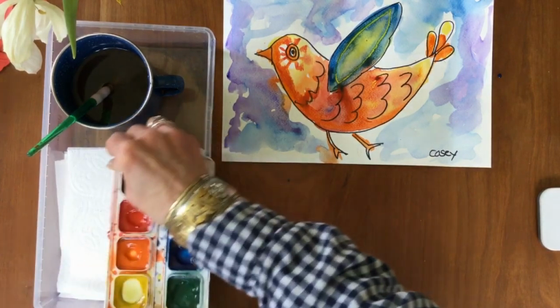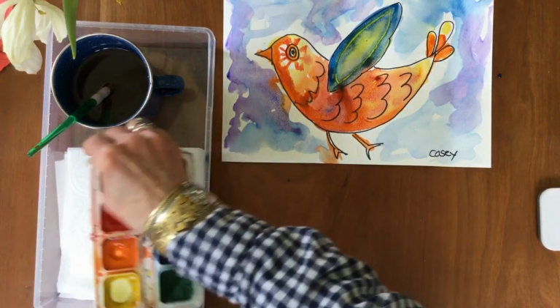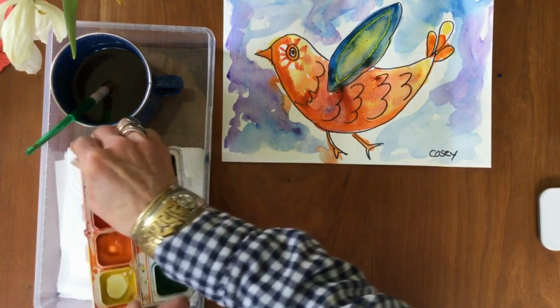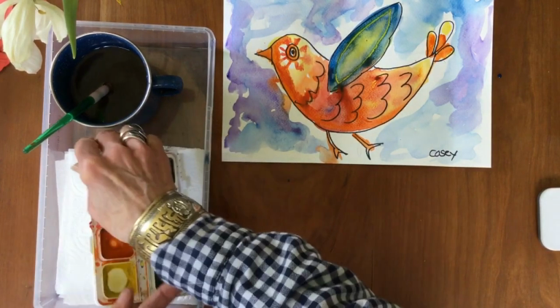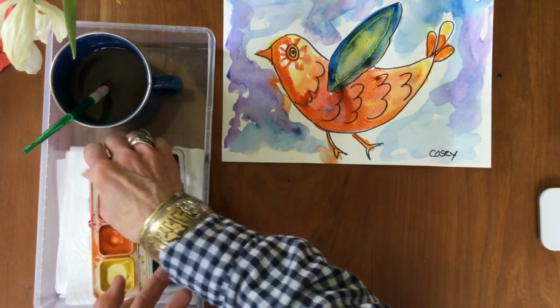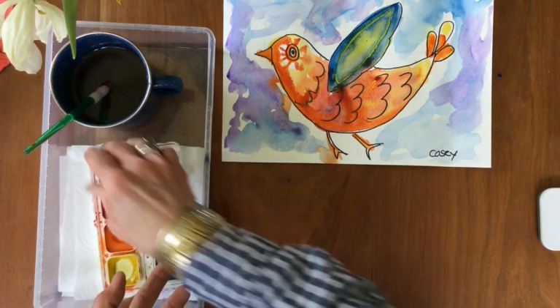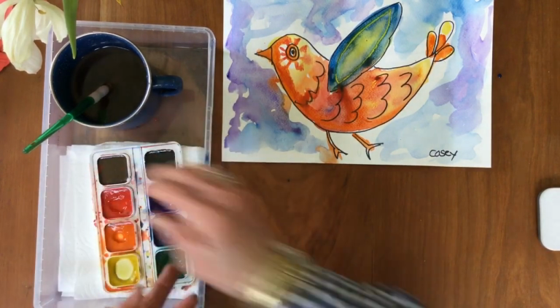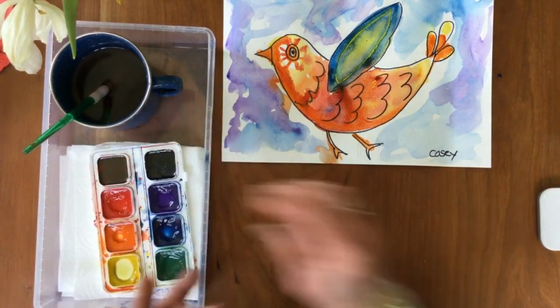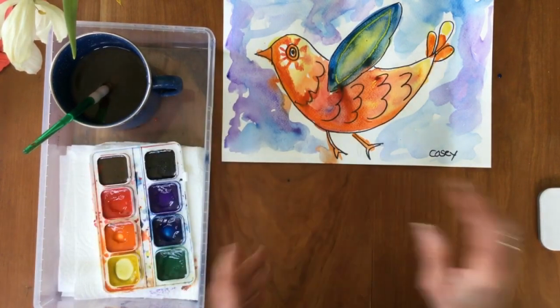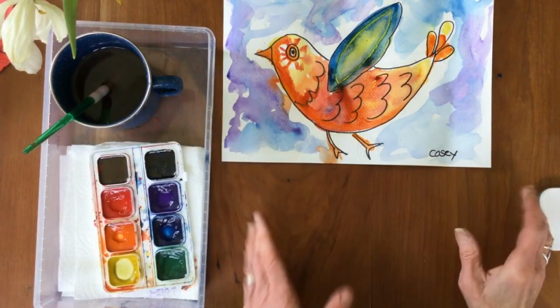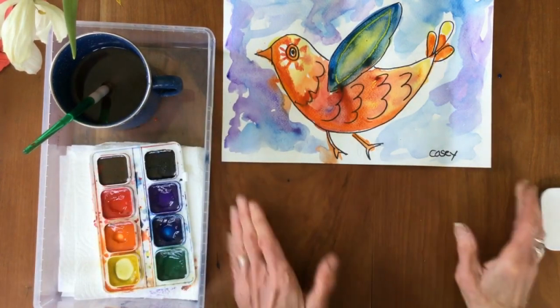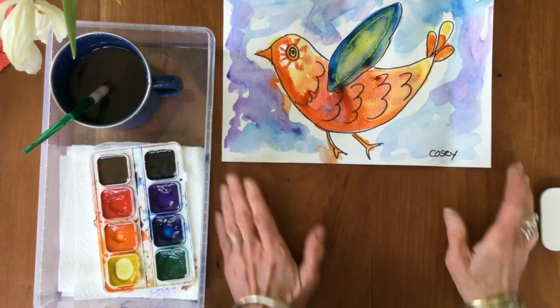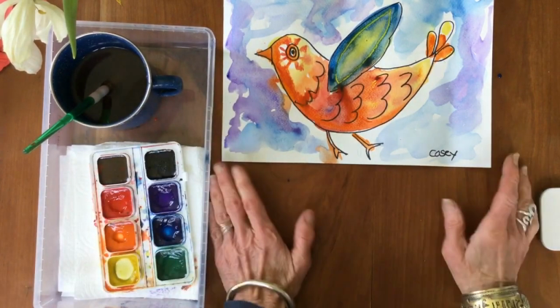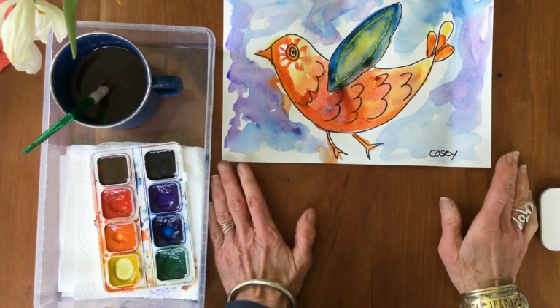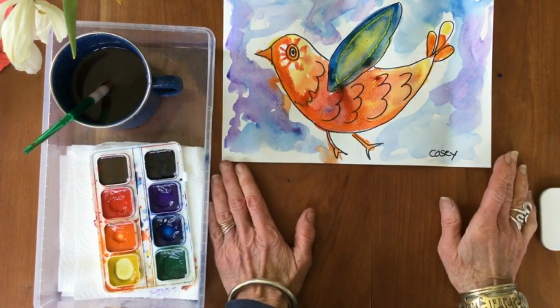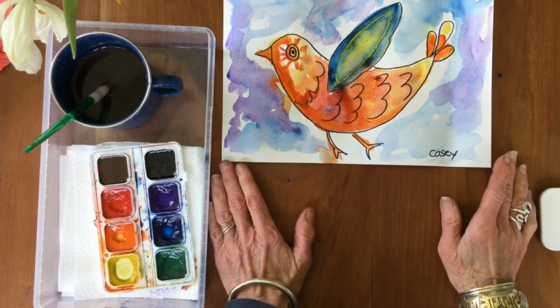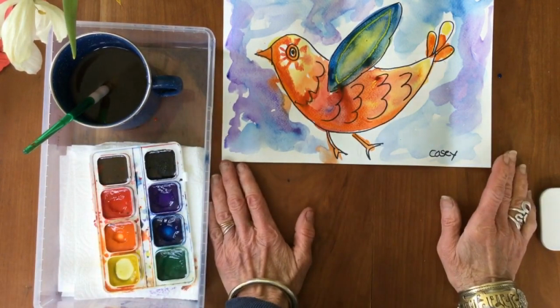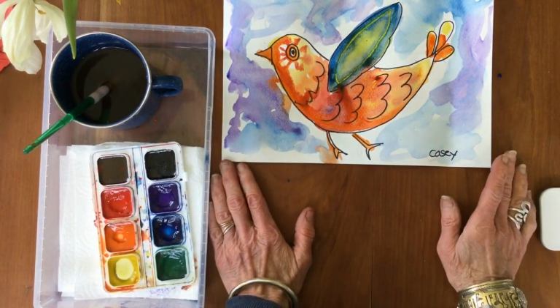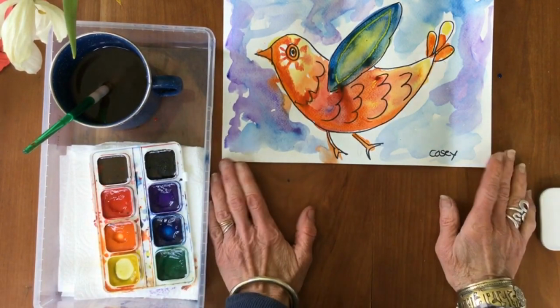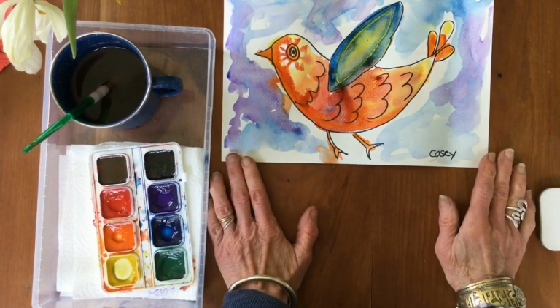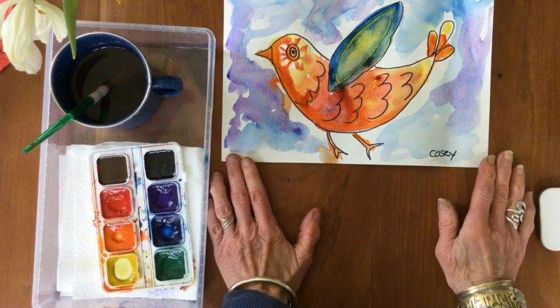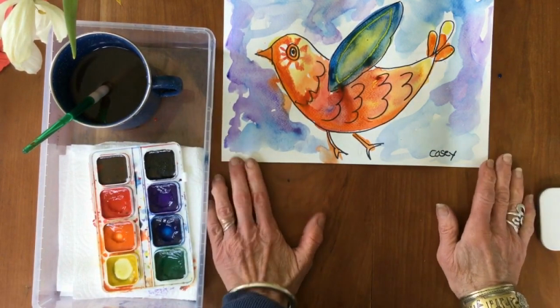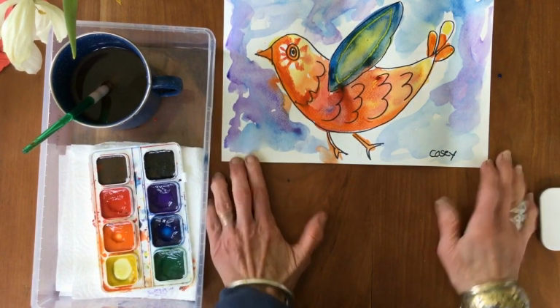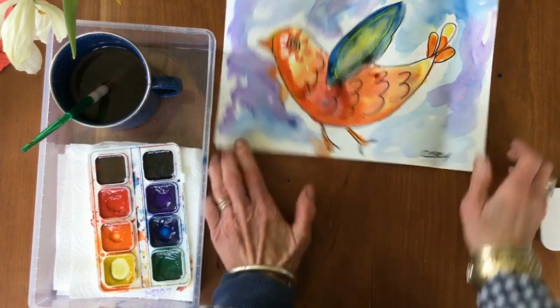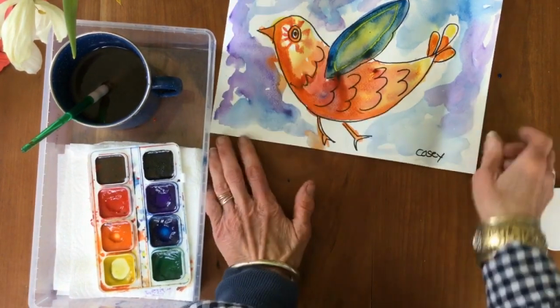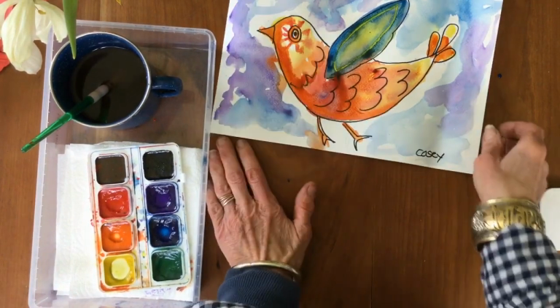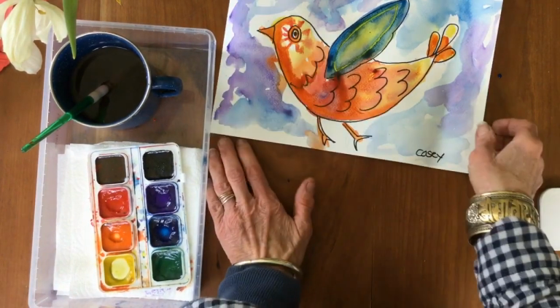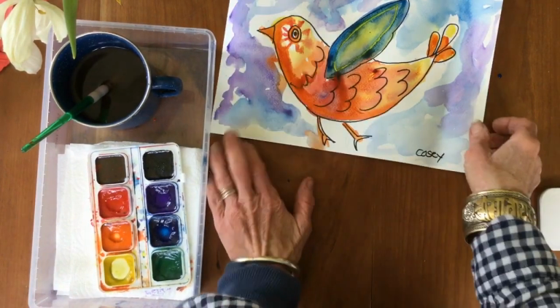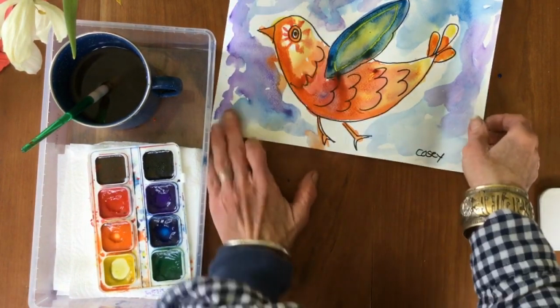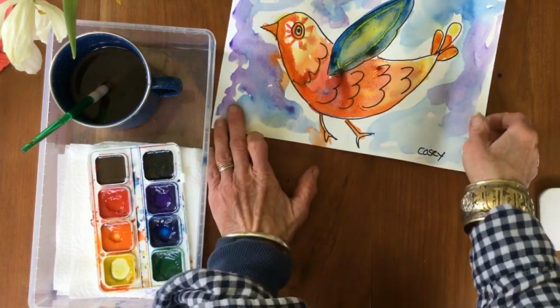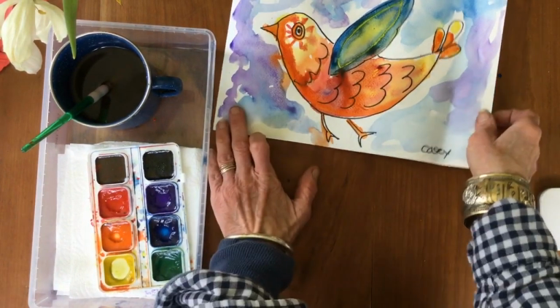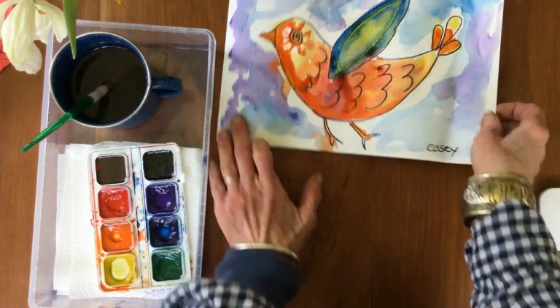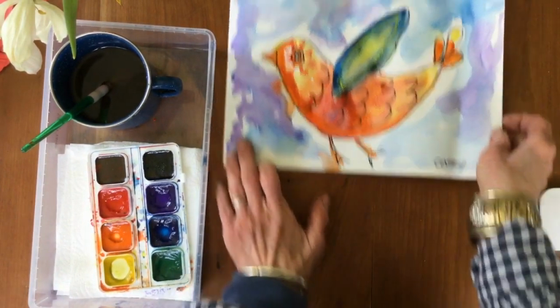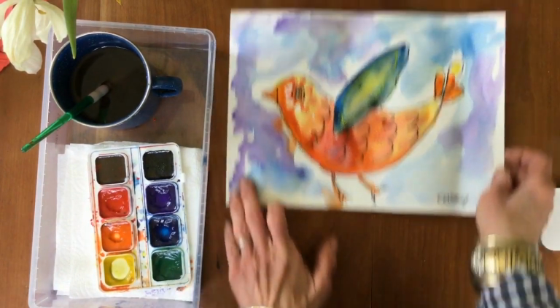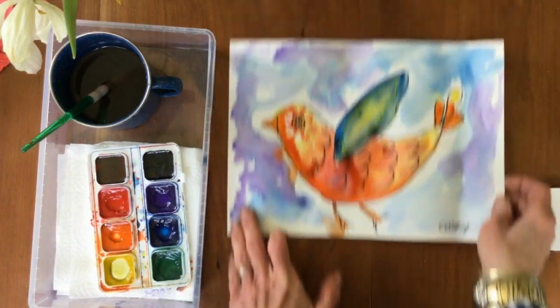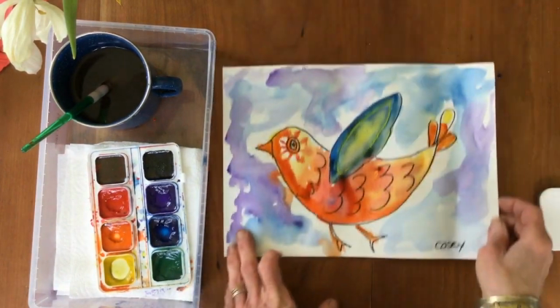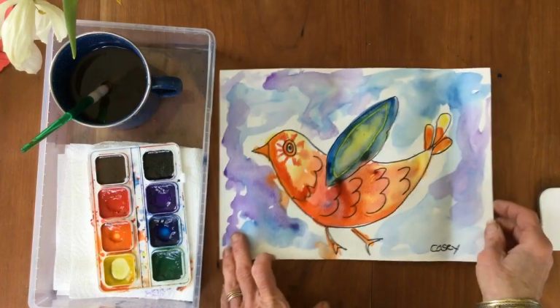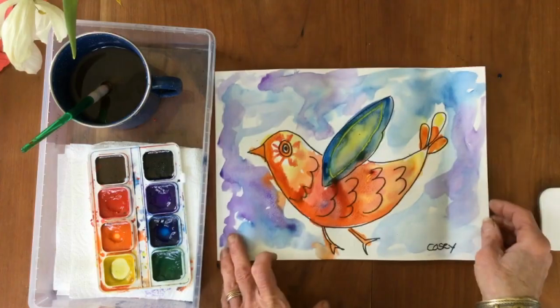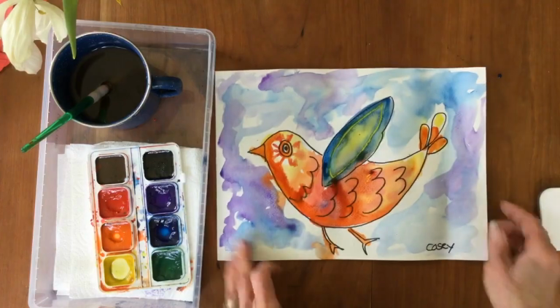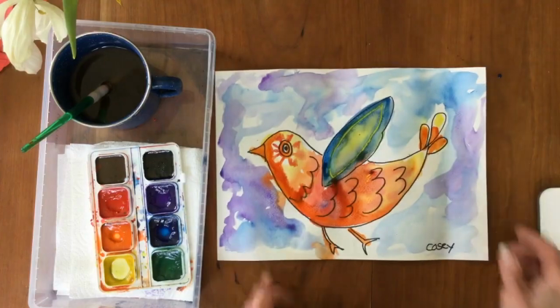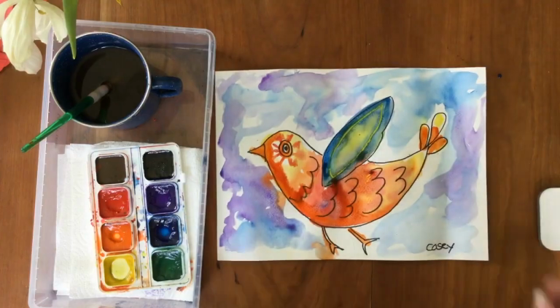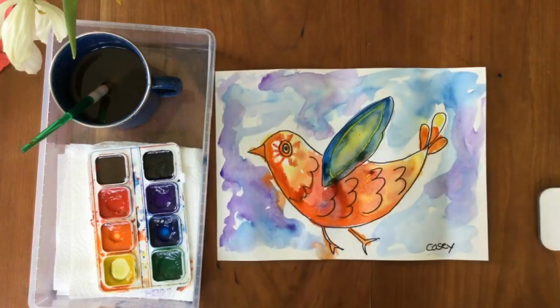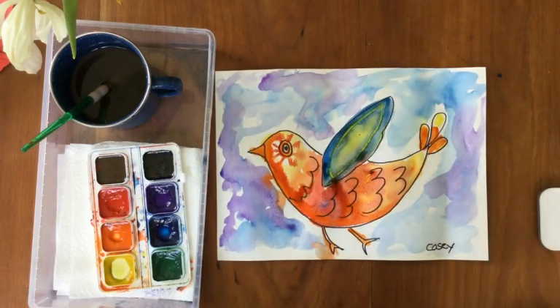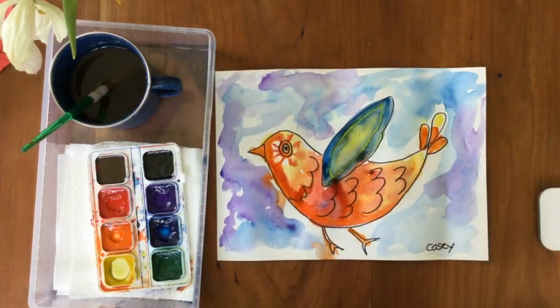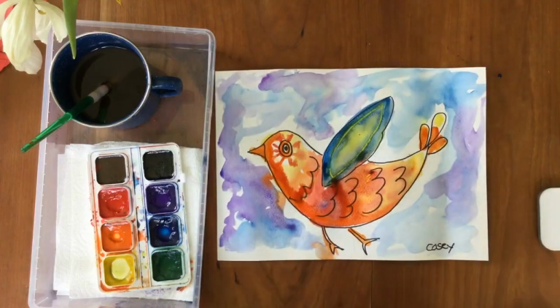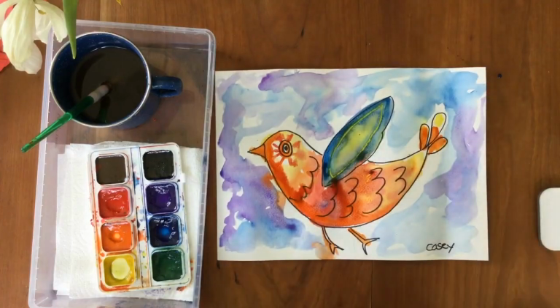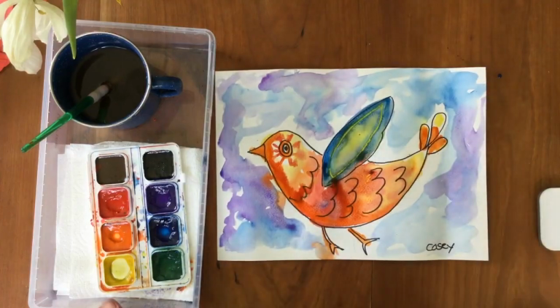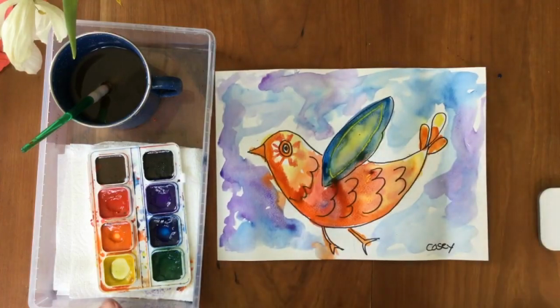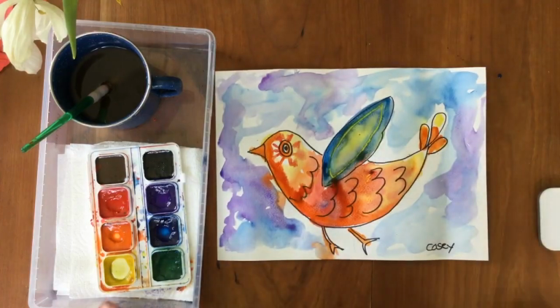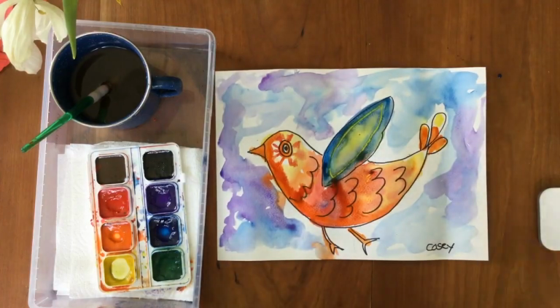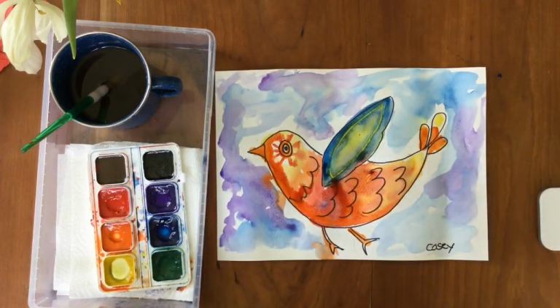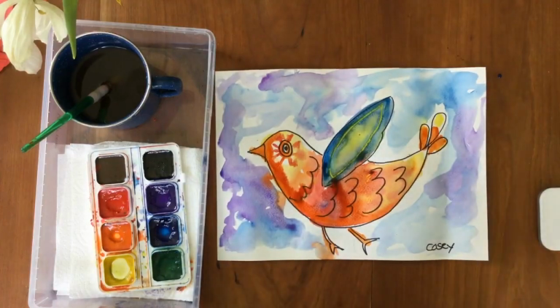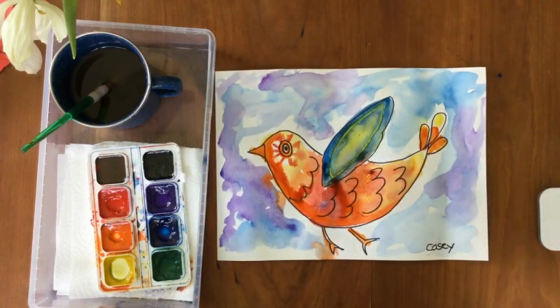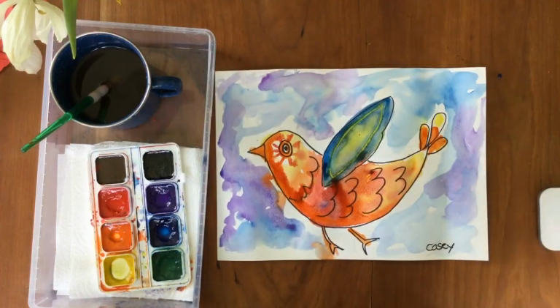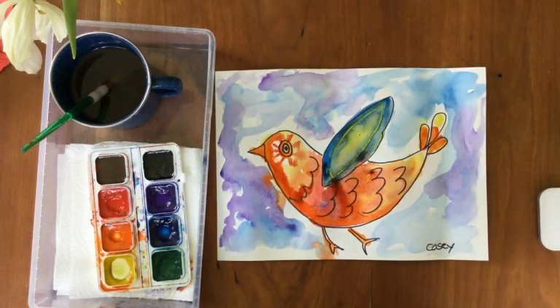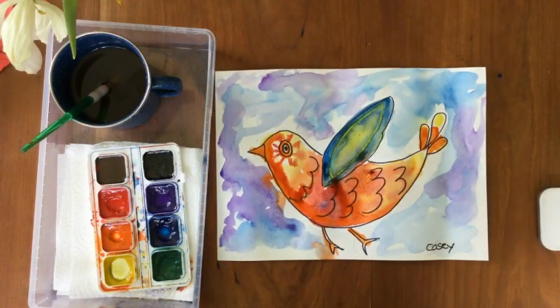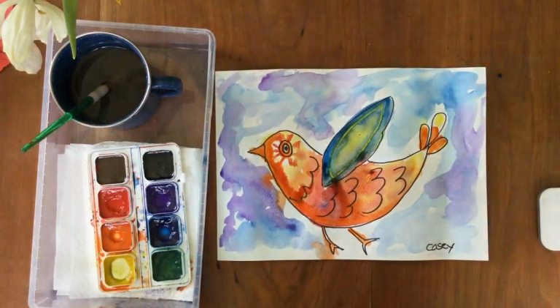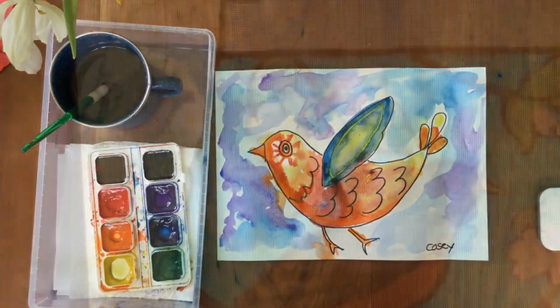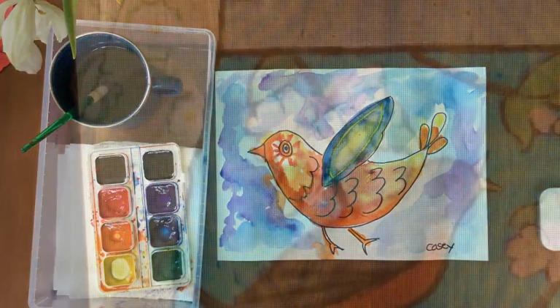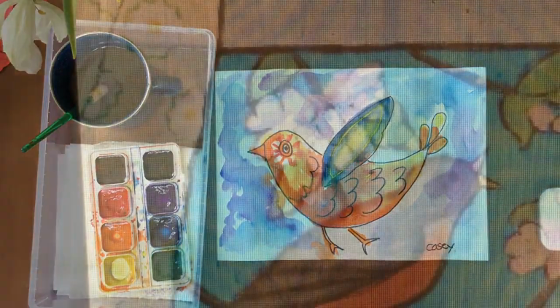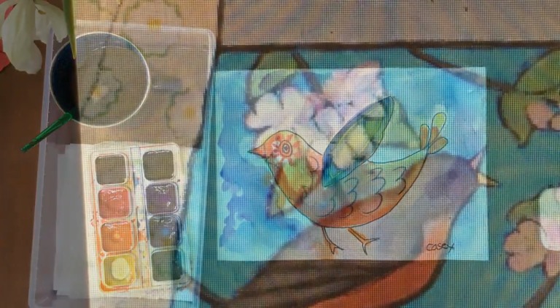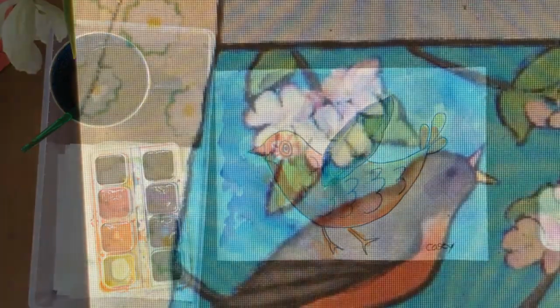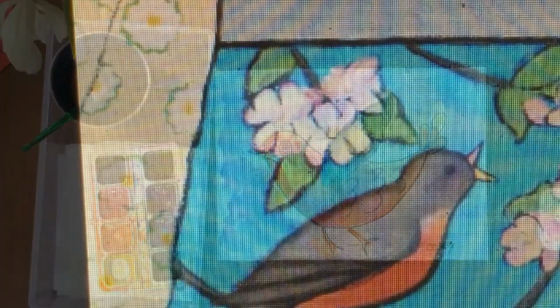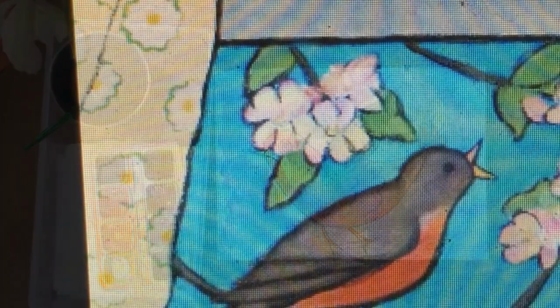Take your time. And don't forget when you're all done to send me a picture of your work — I can't wait to see it. Bye!